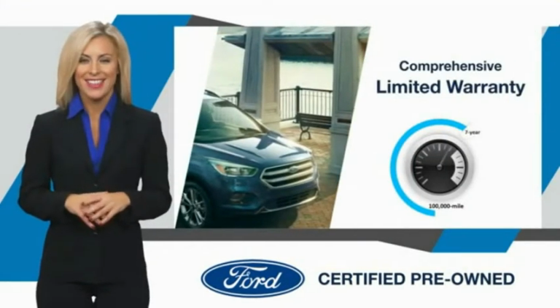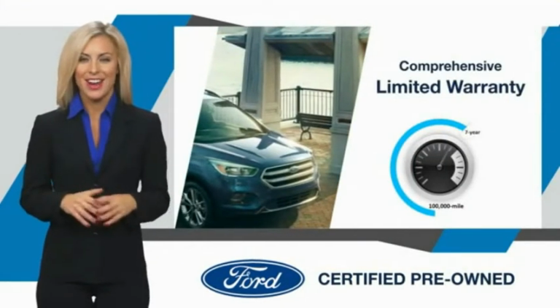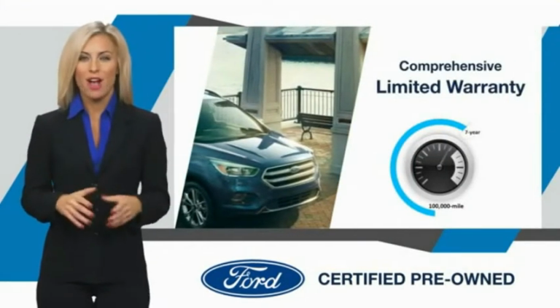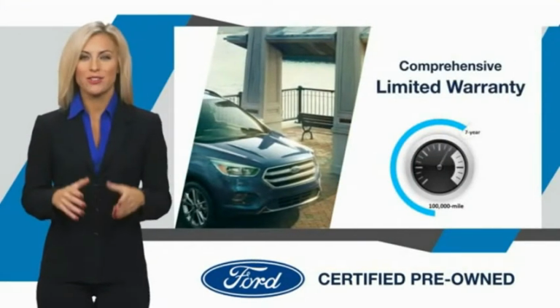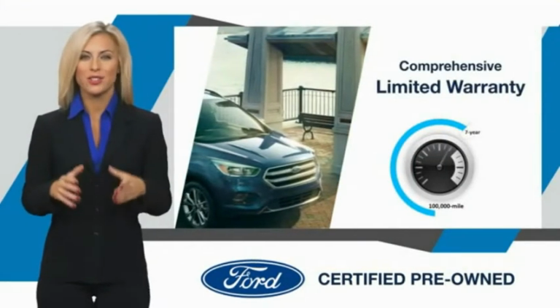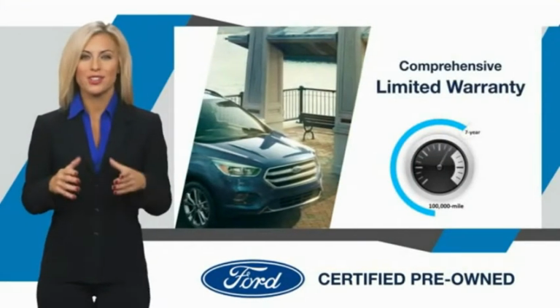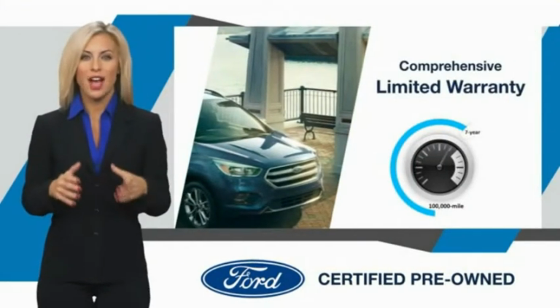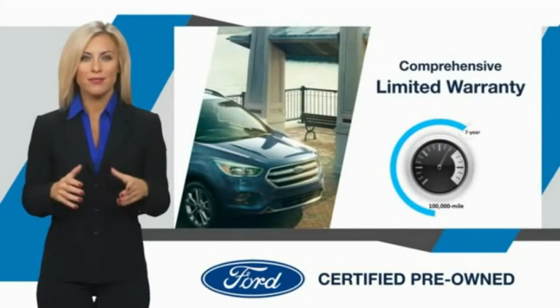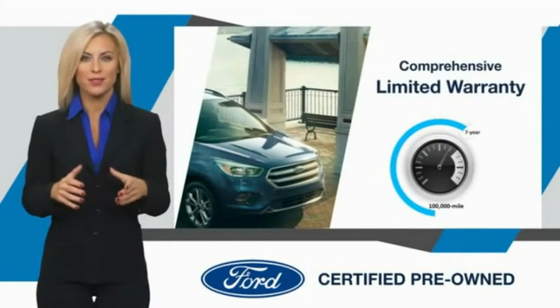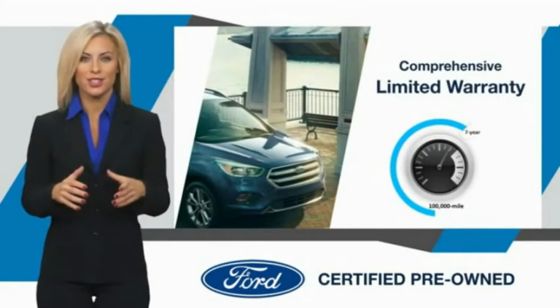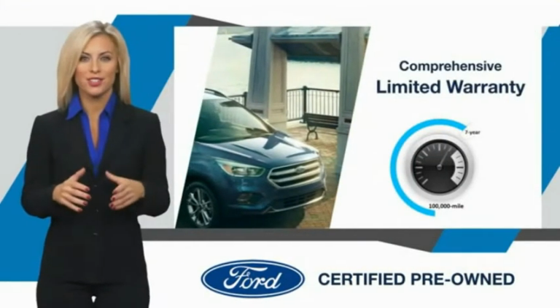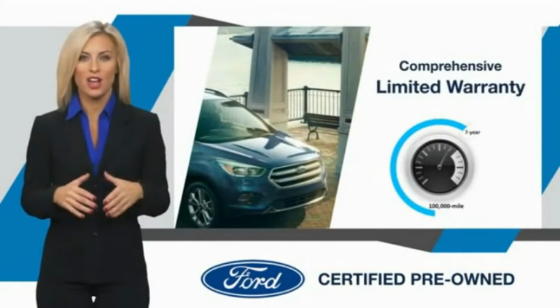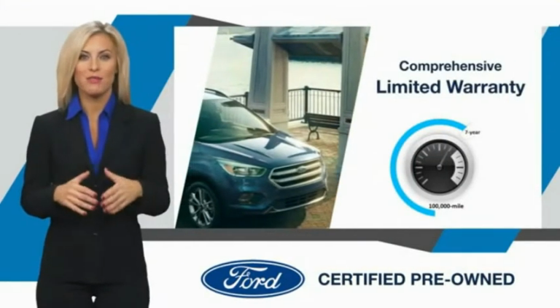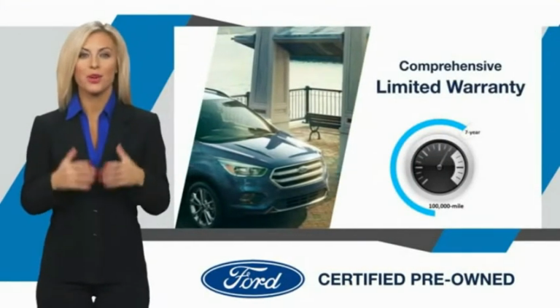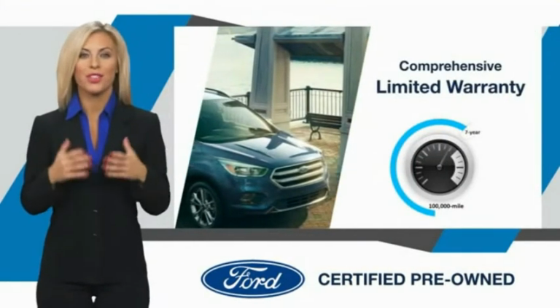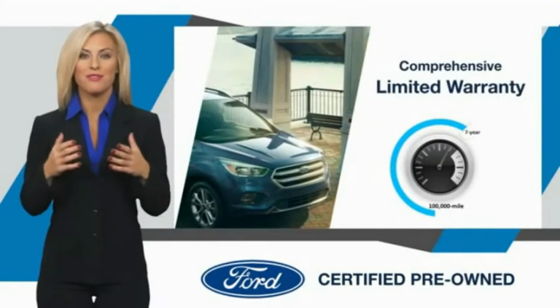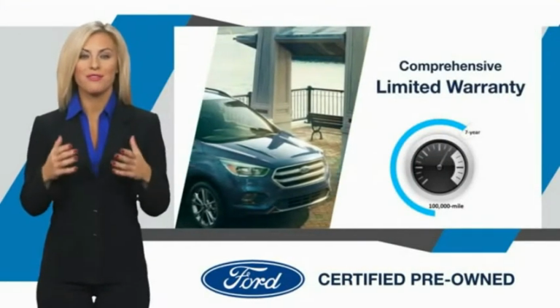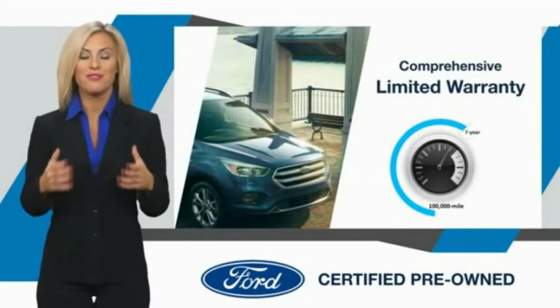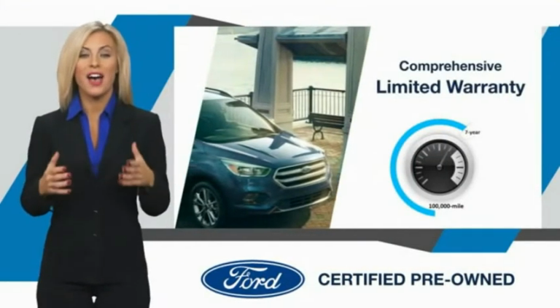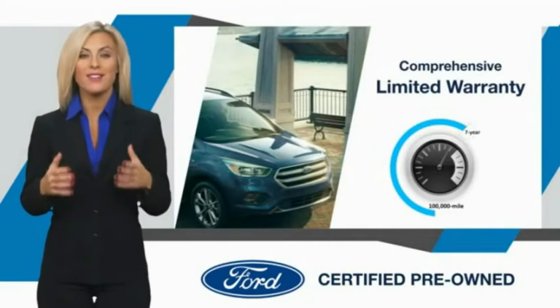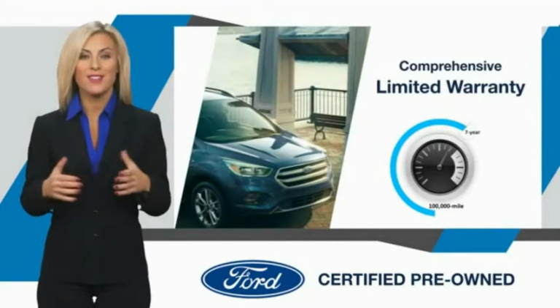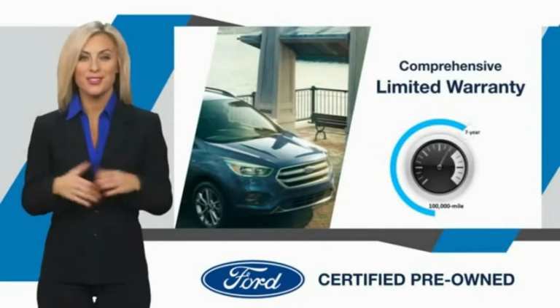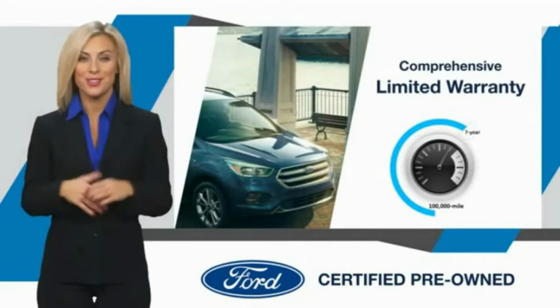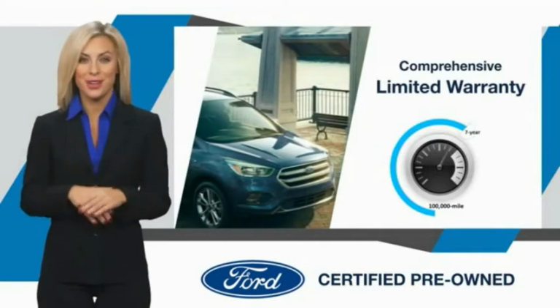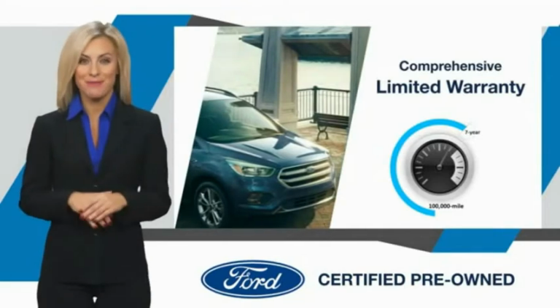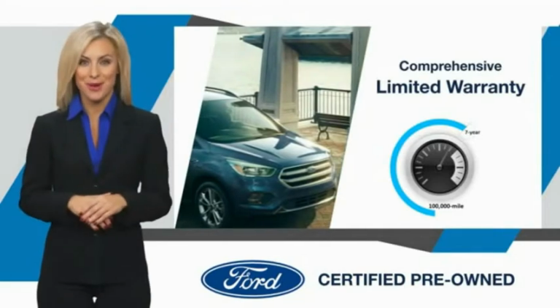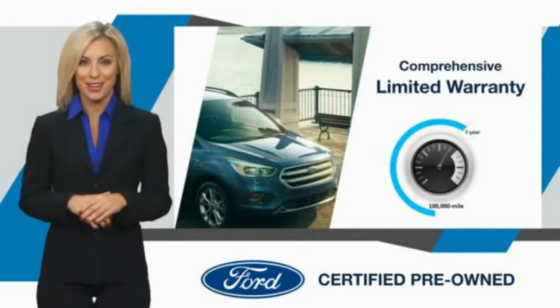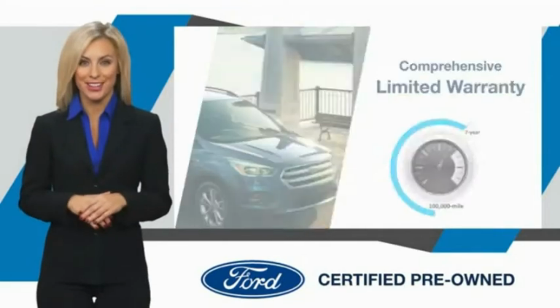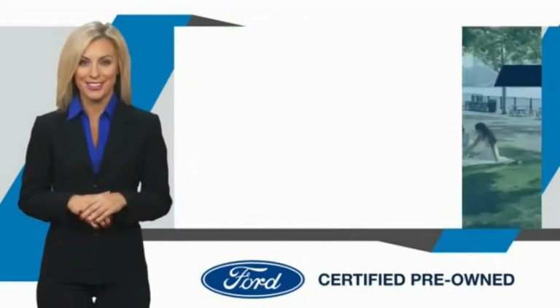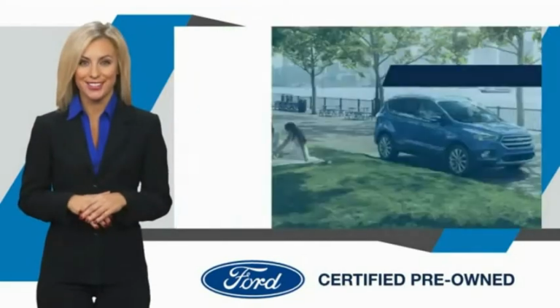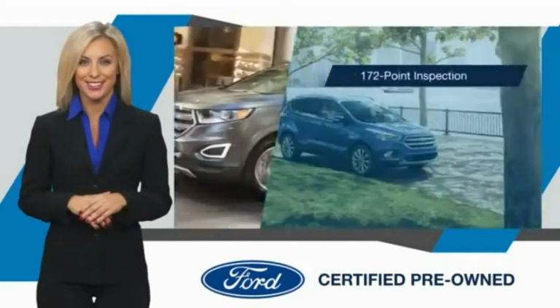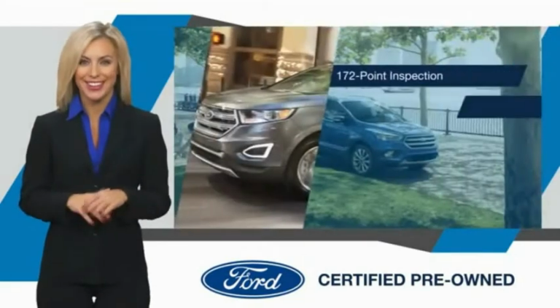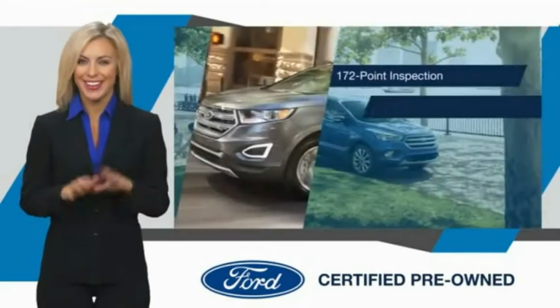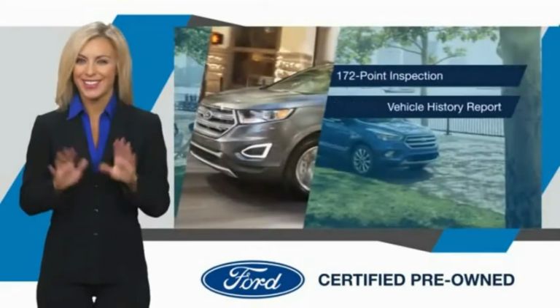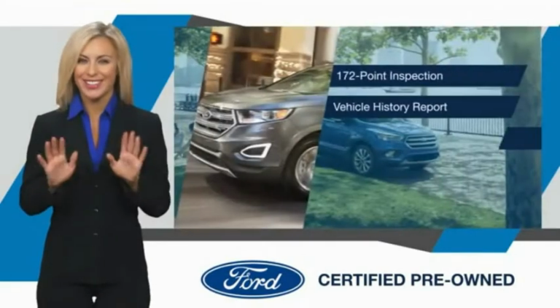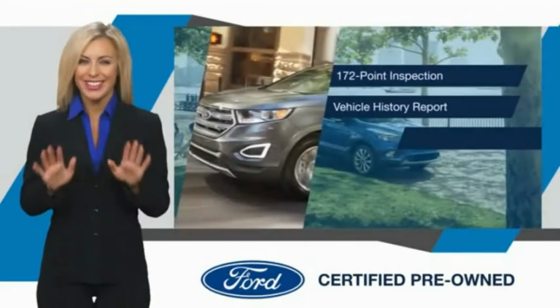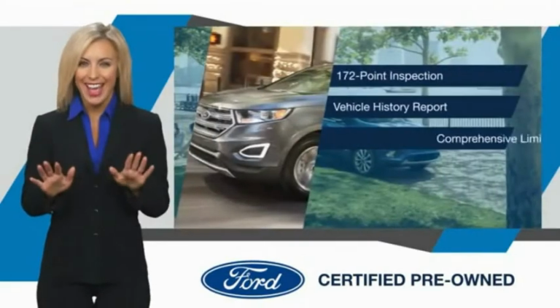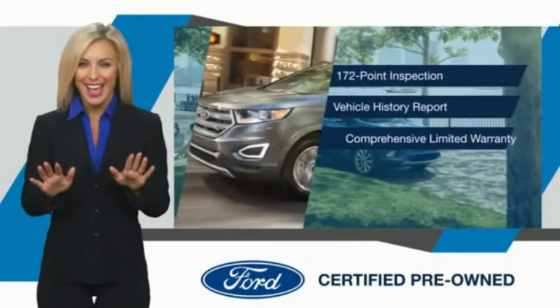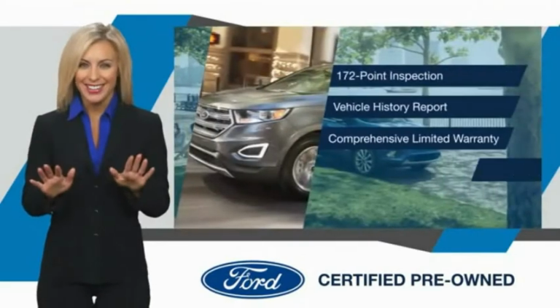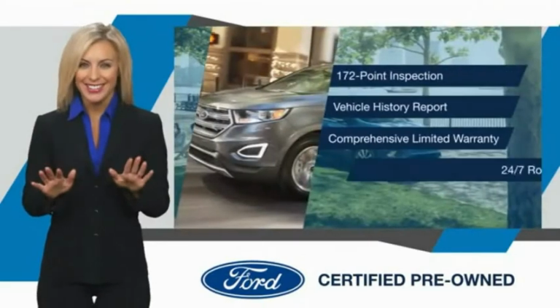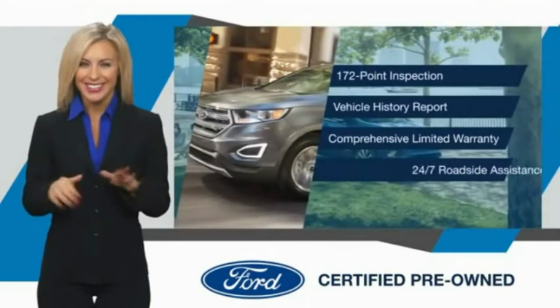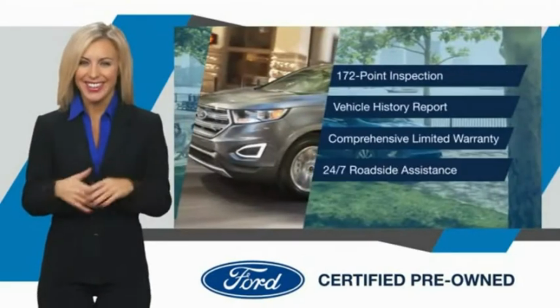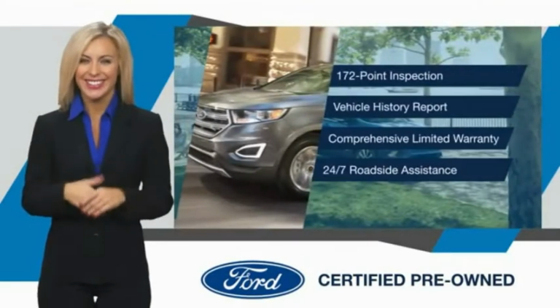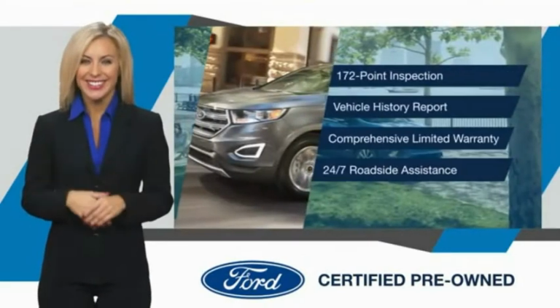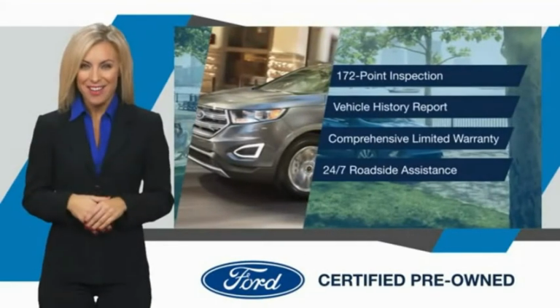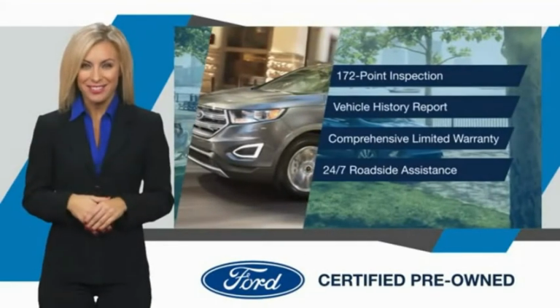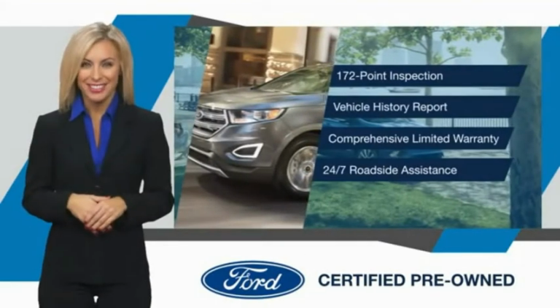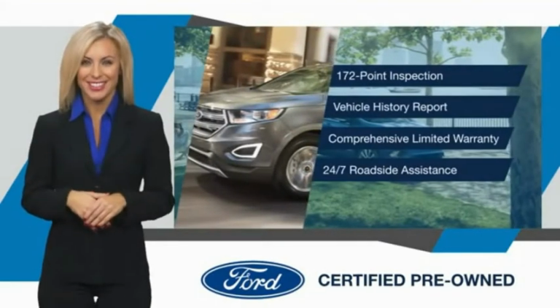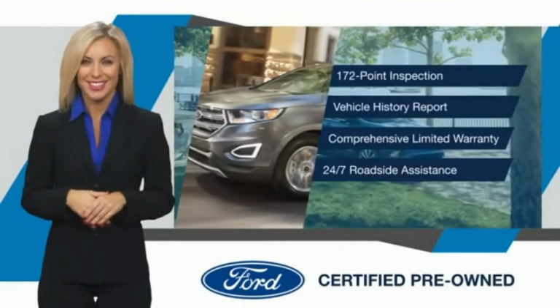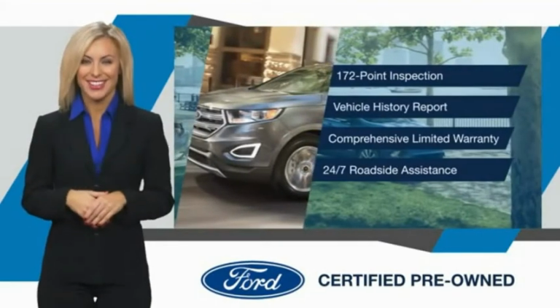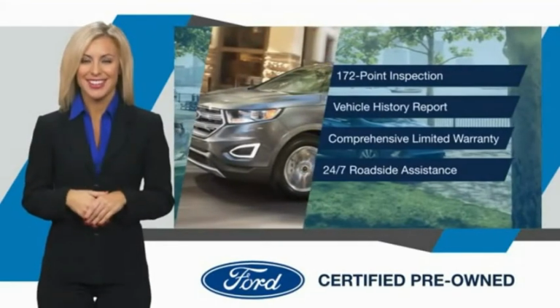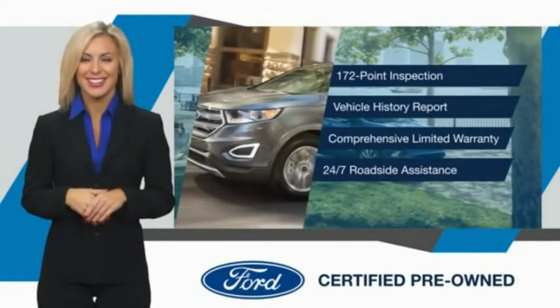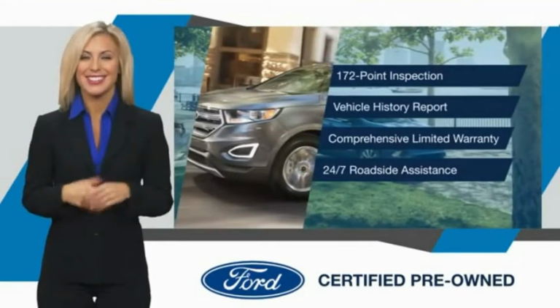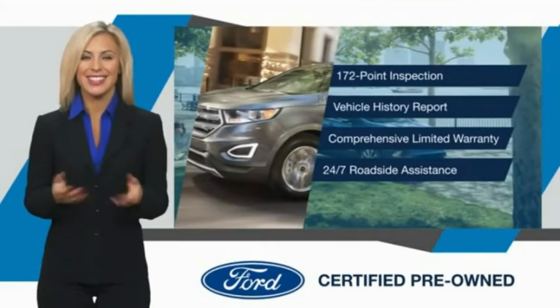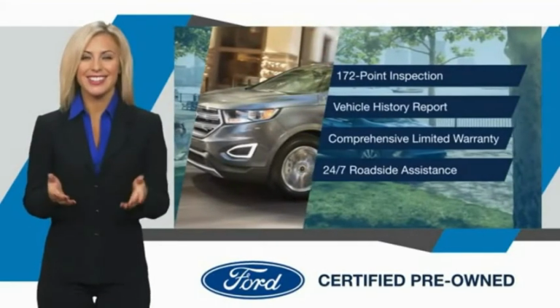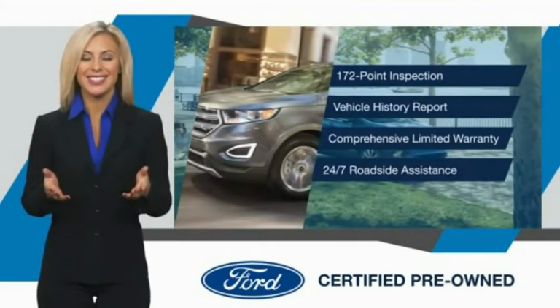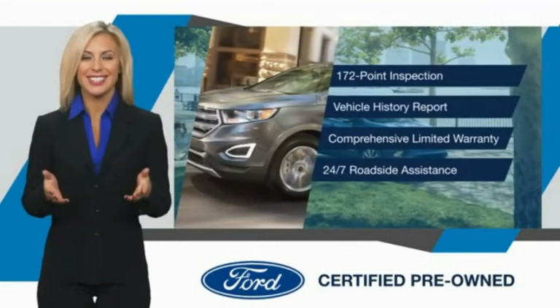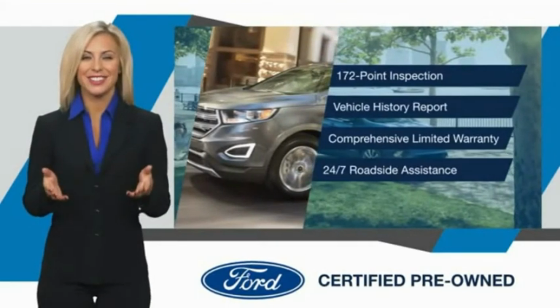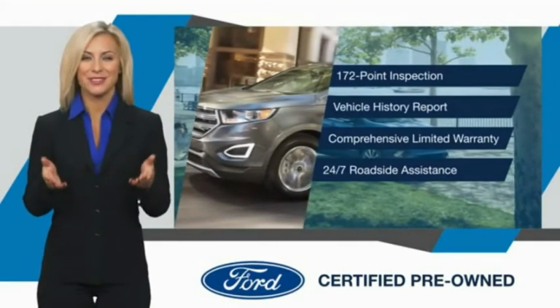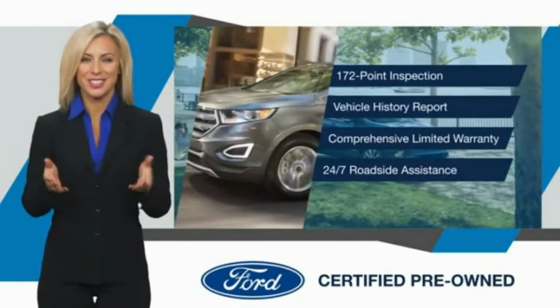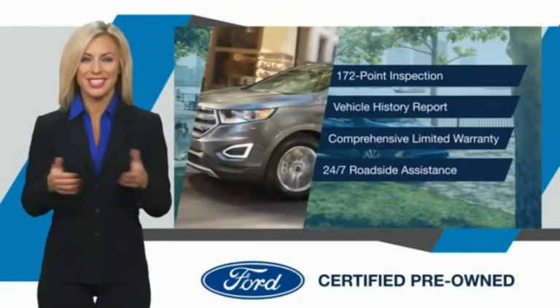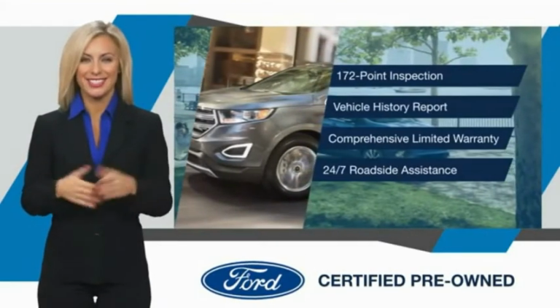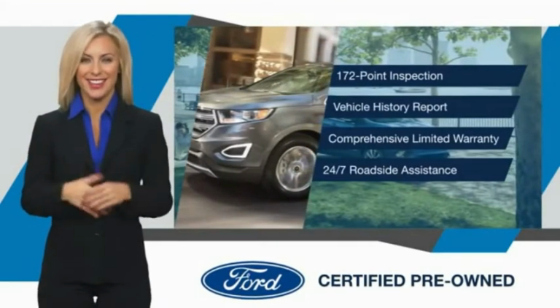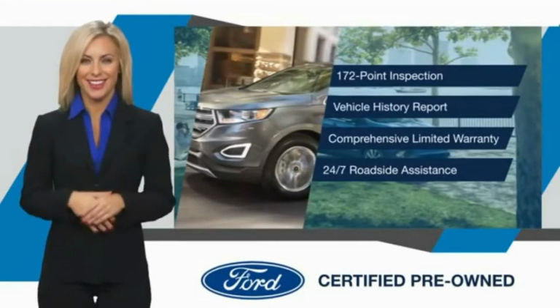That offers coverage on more than 500 components. Relax. It's covered. See your dealer for details.